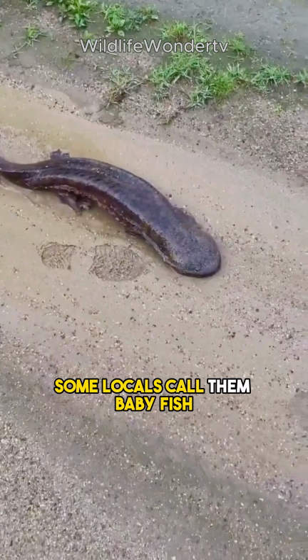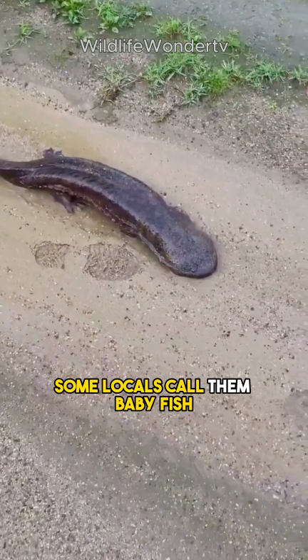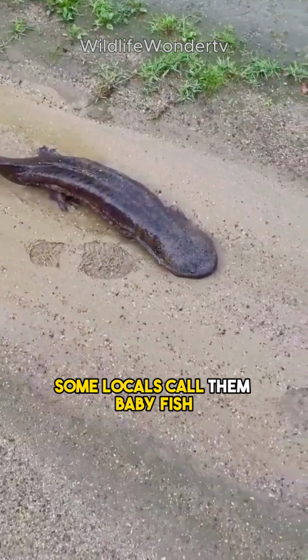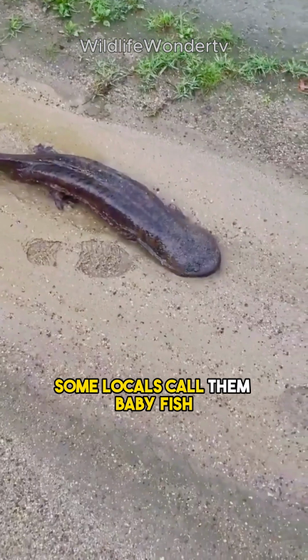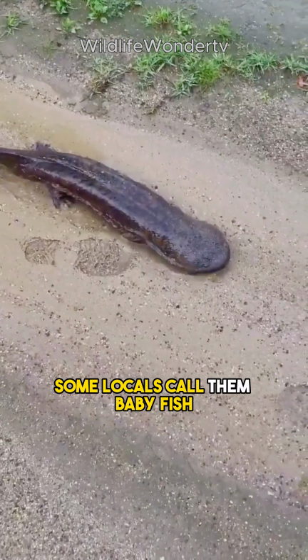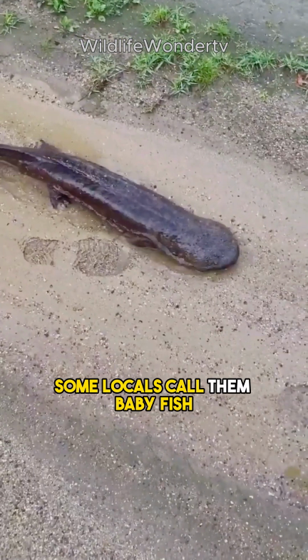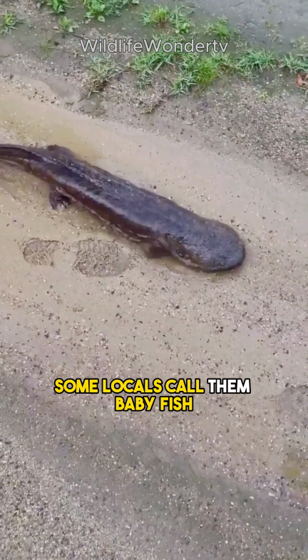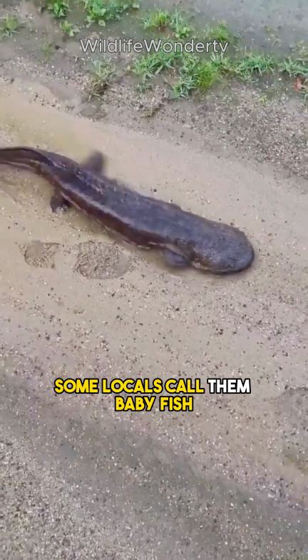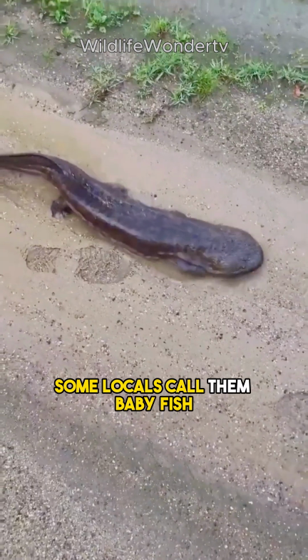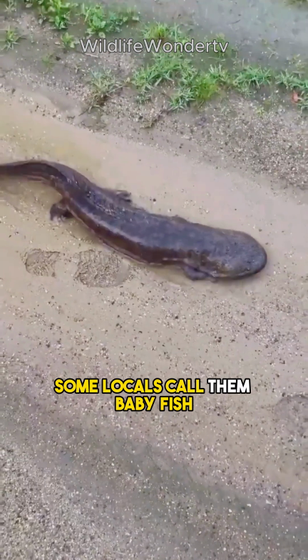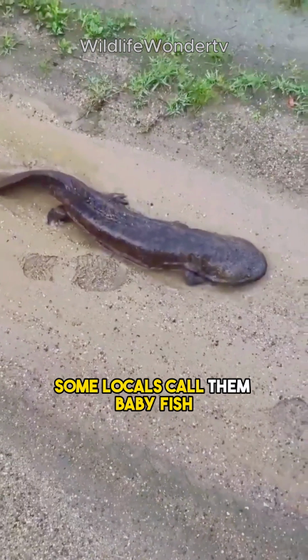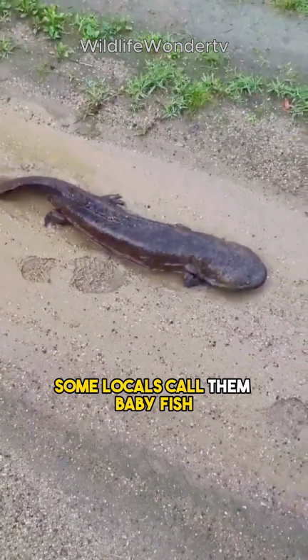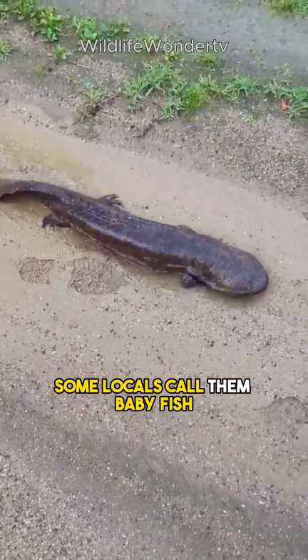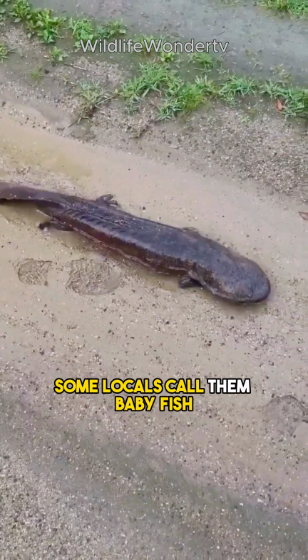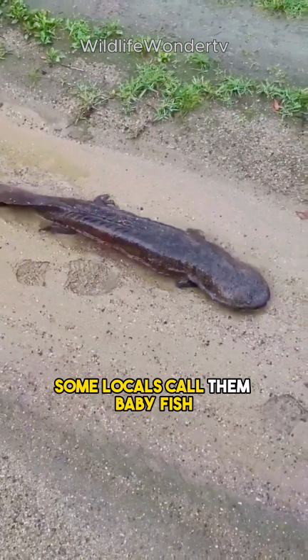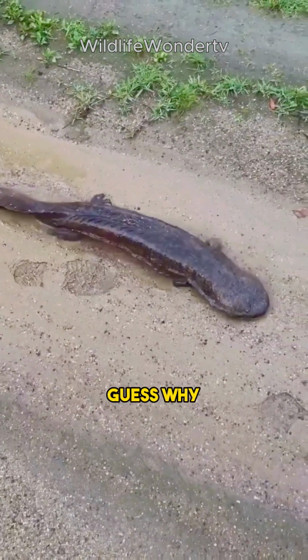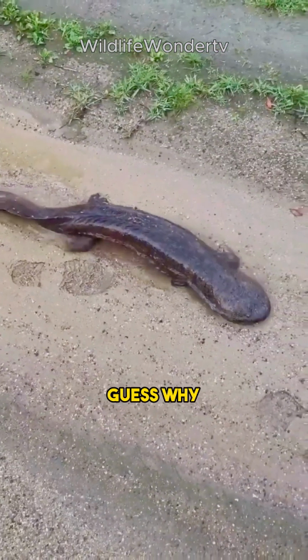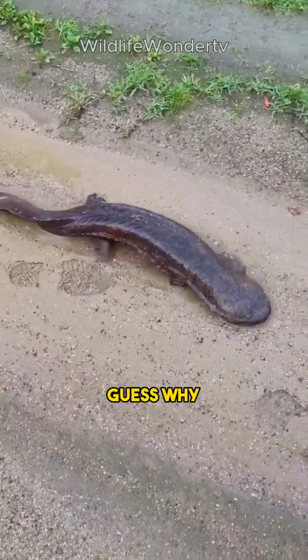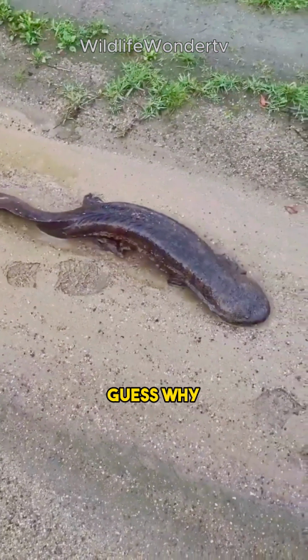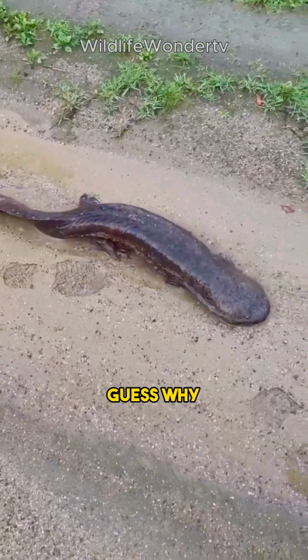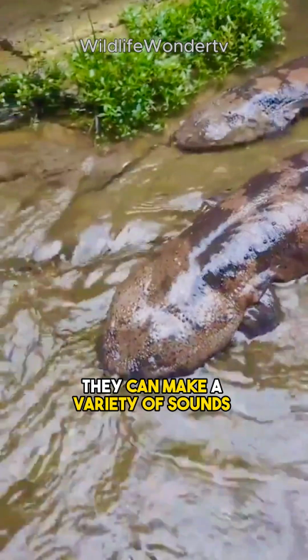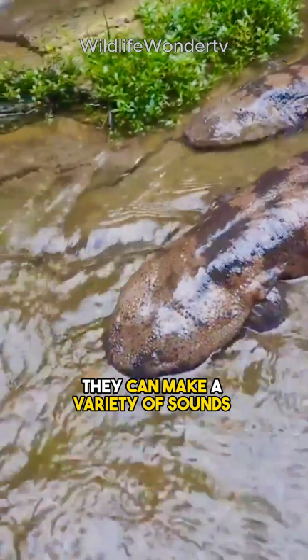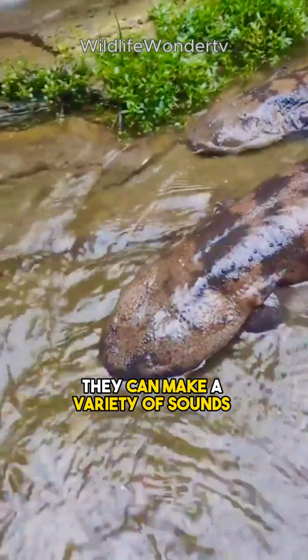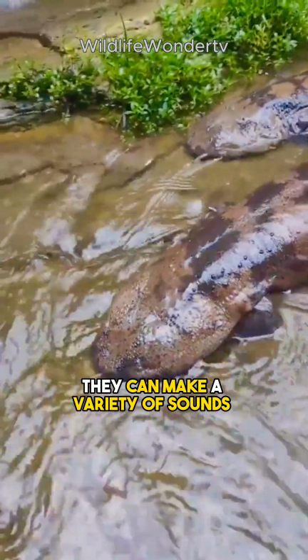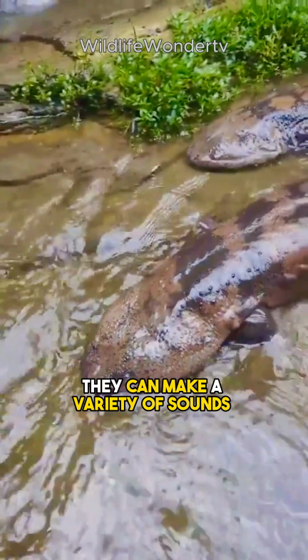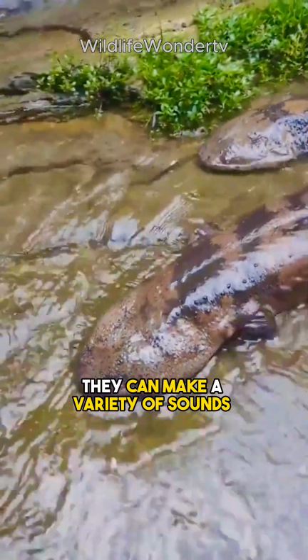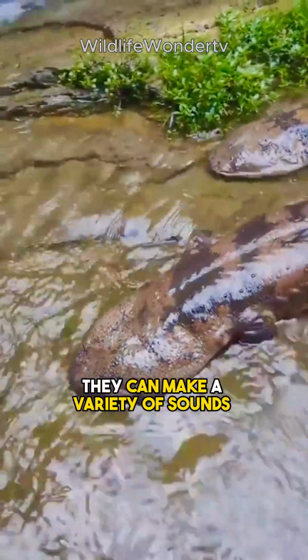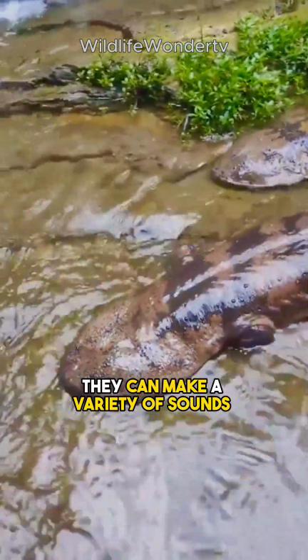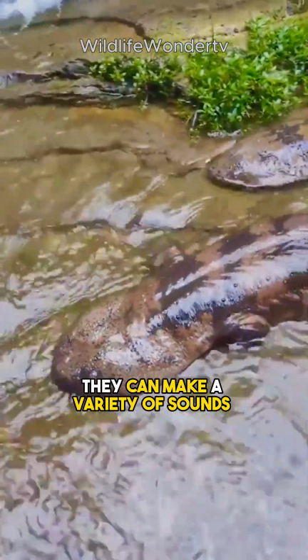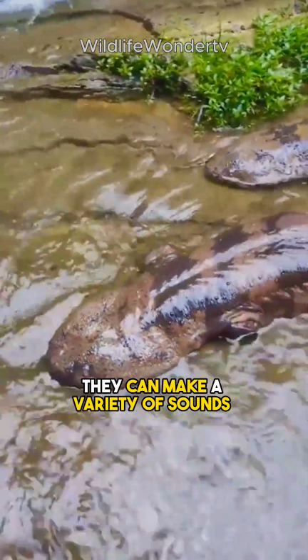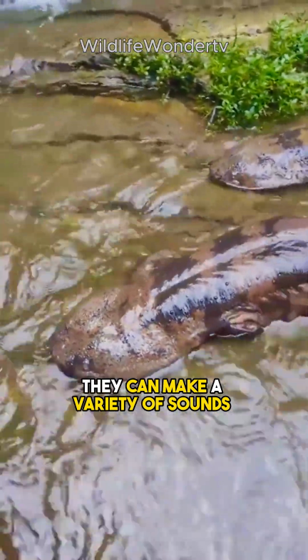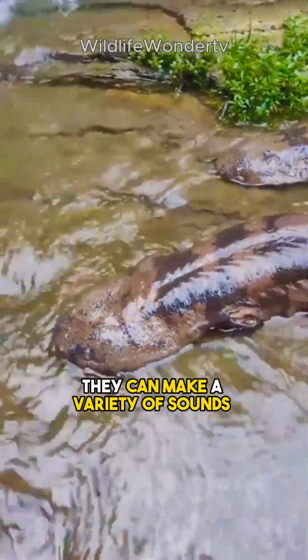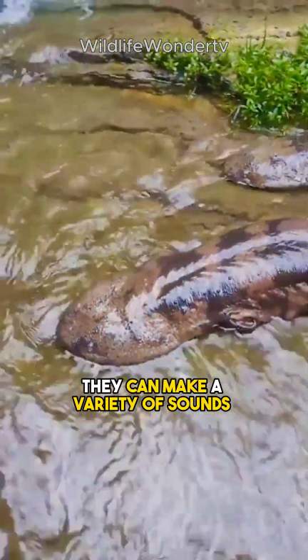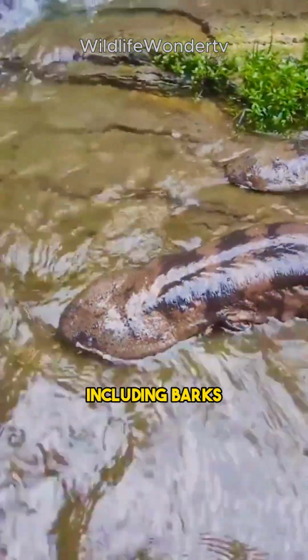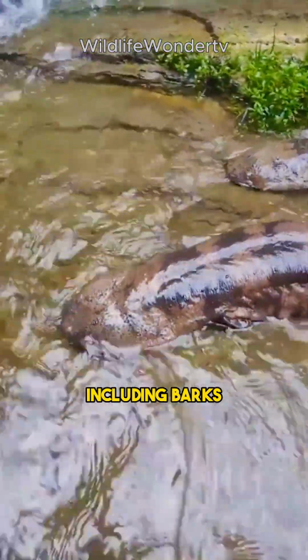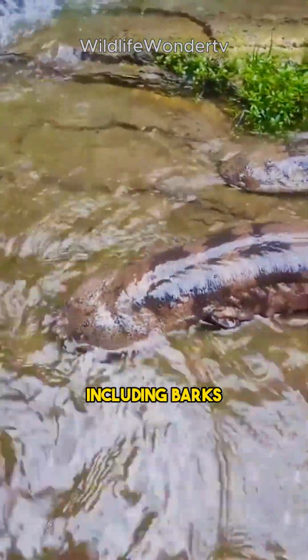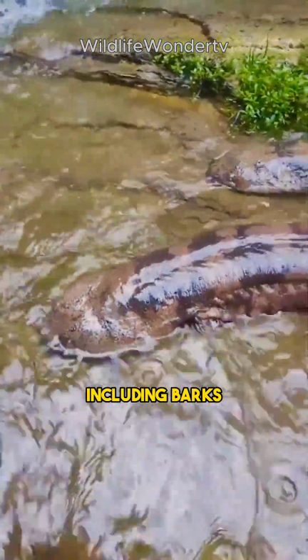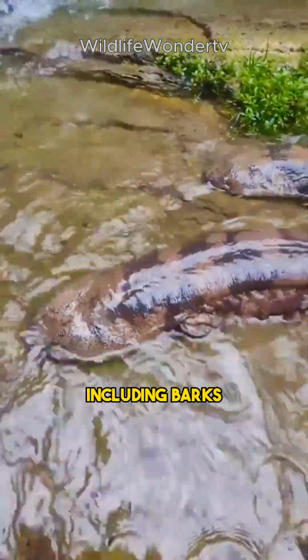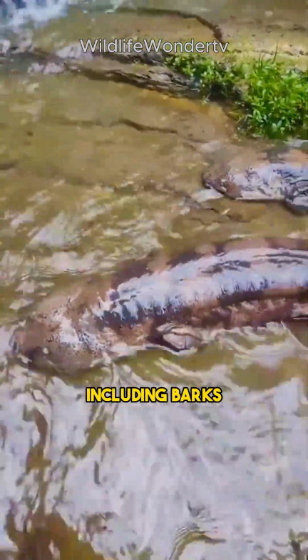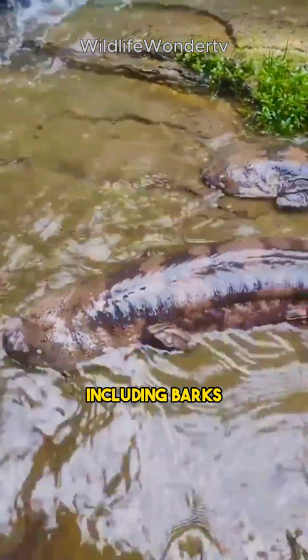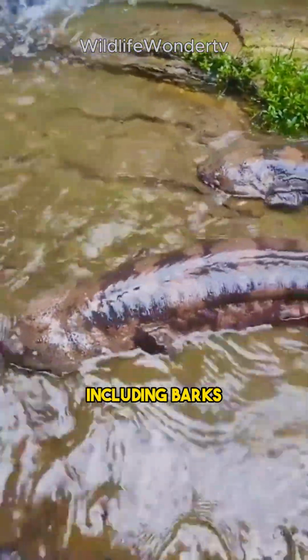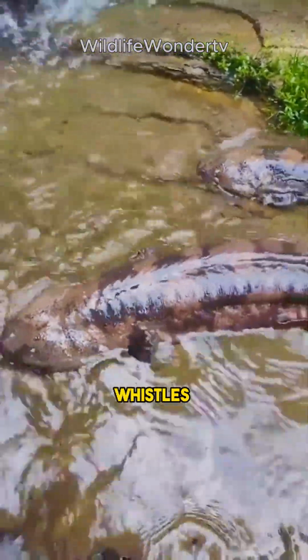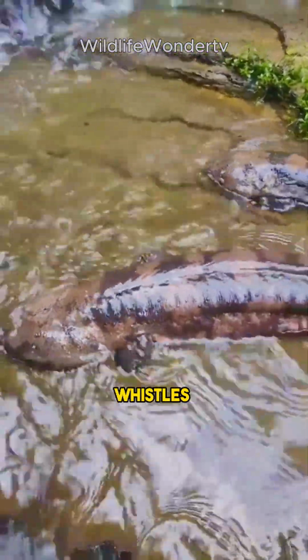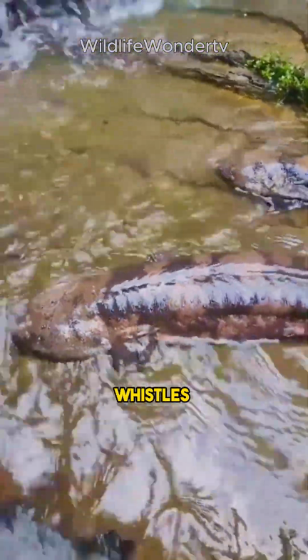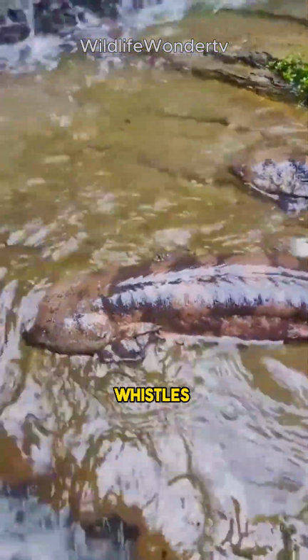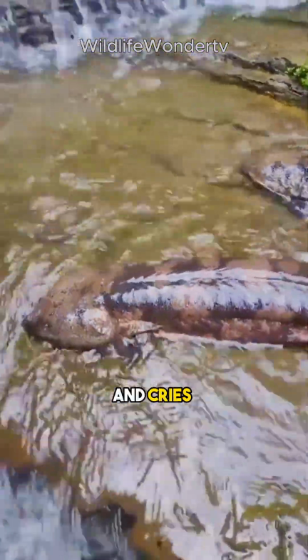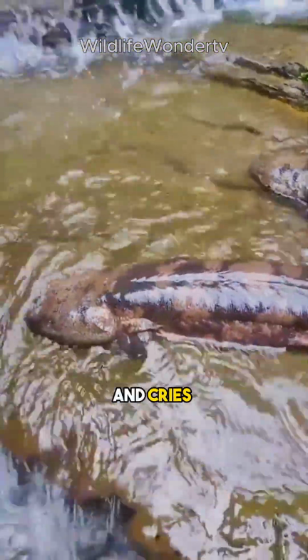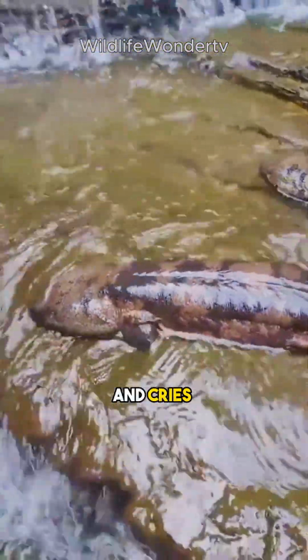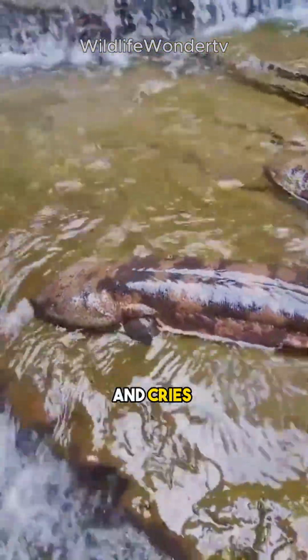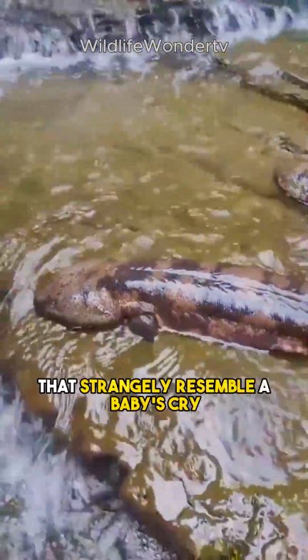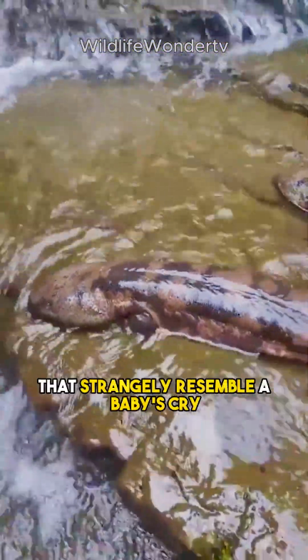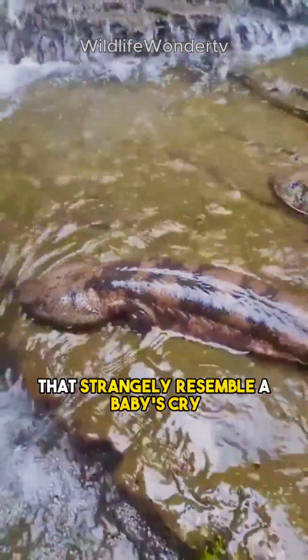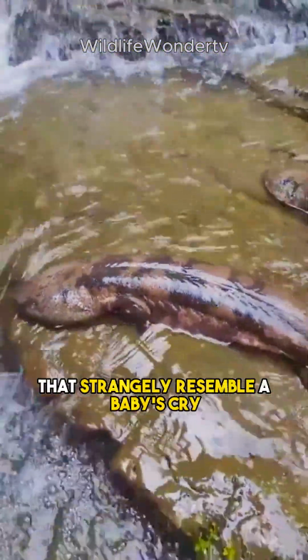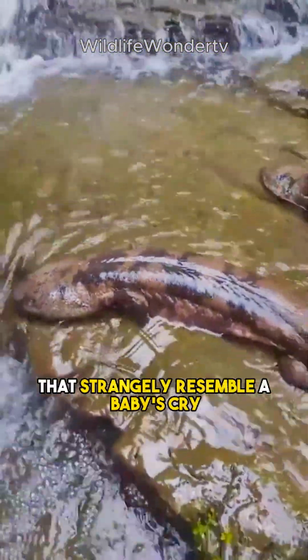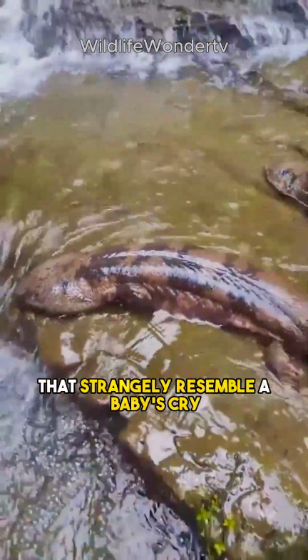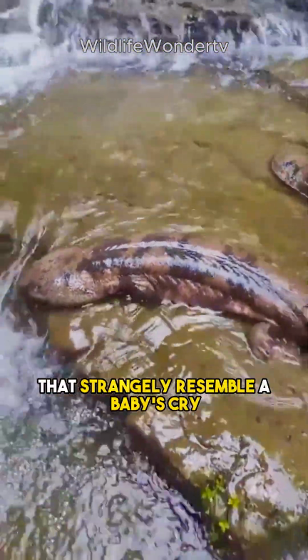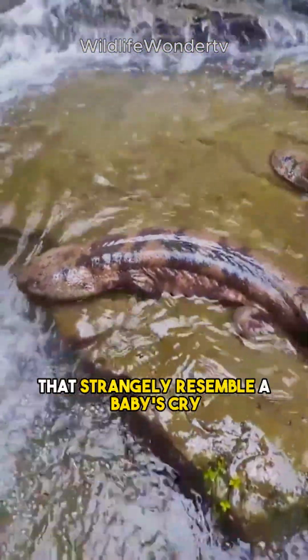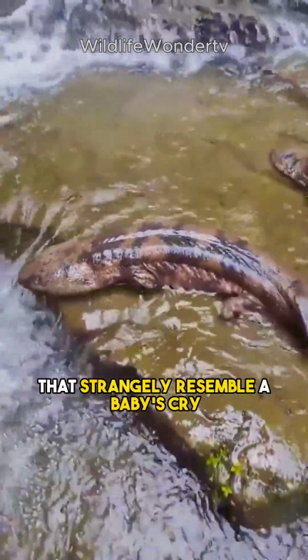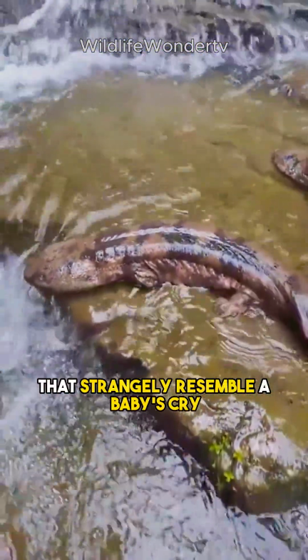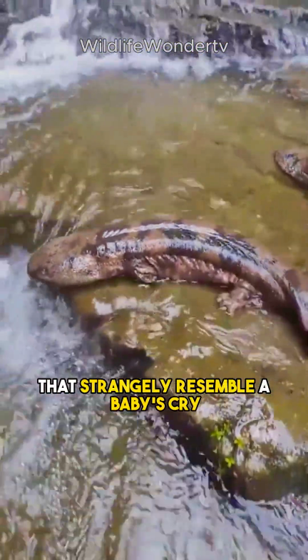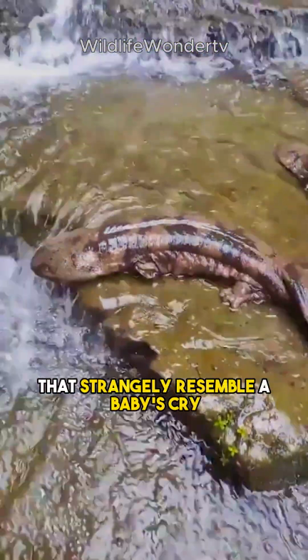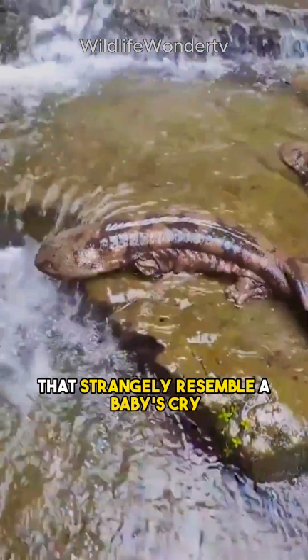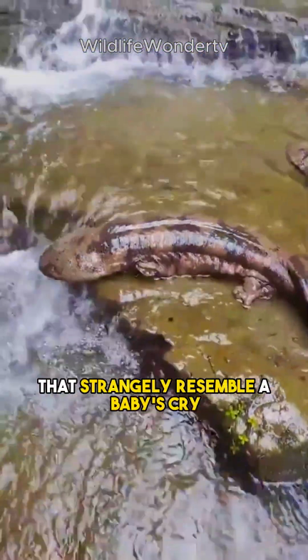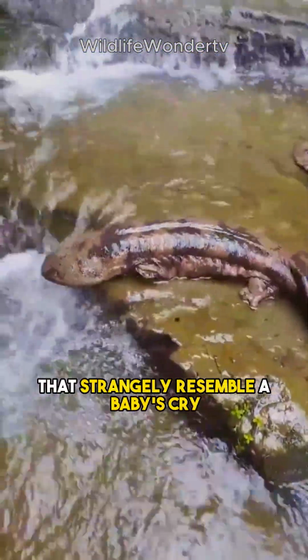Some locals call them baby fish. Guess why? They can make a variety of sounds, including barks, whistles, and cries that strangely resemble a baby's cry.